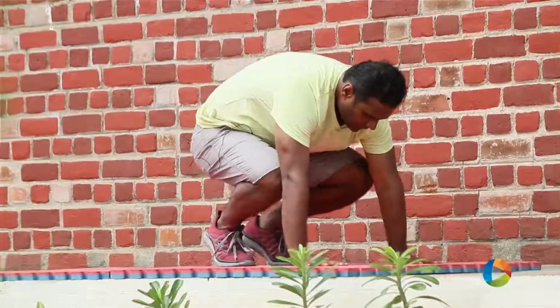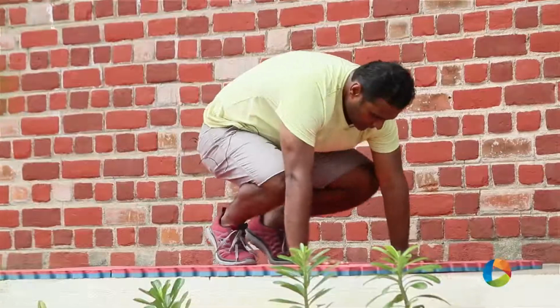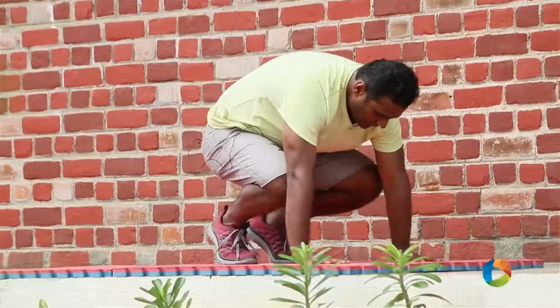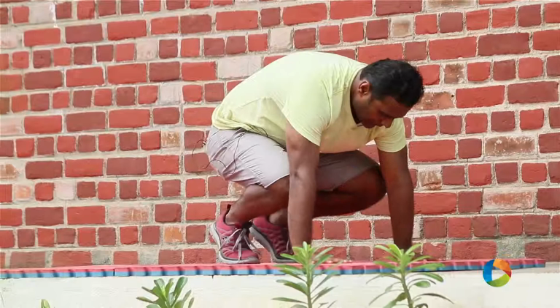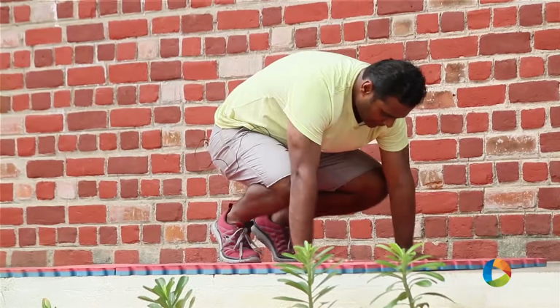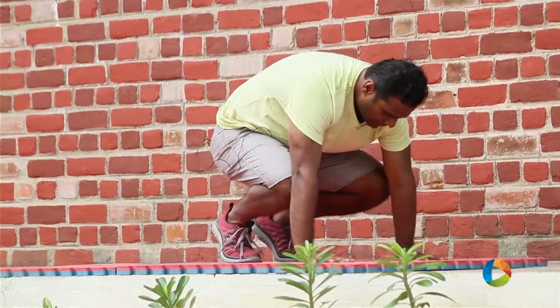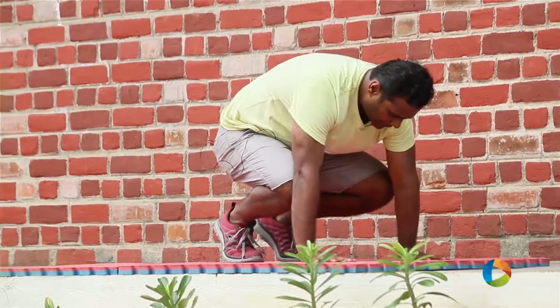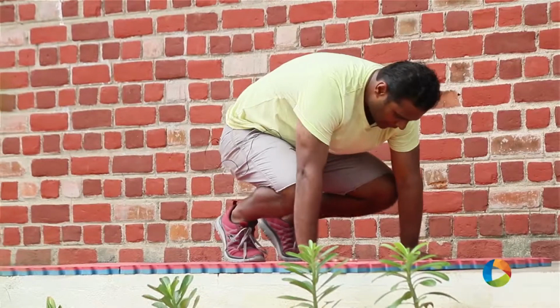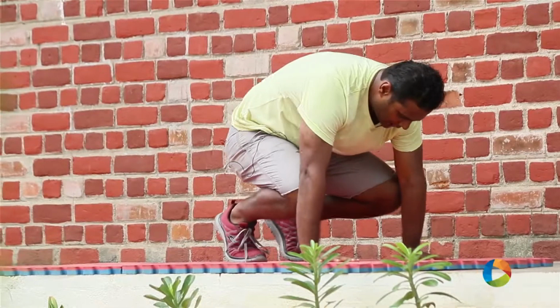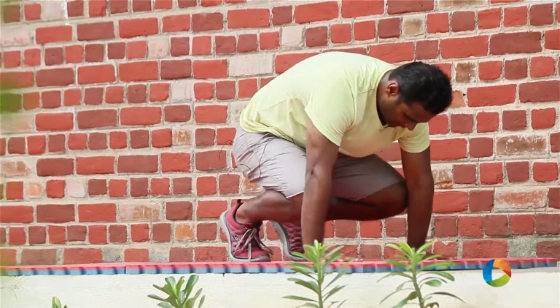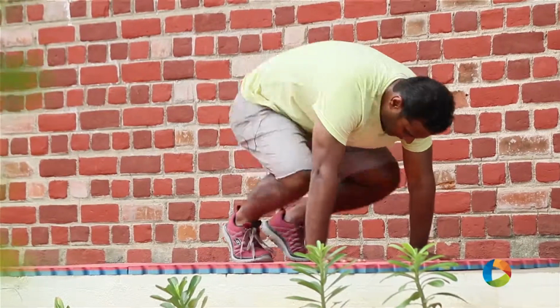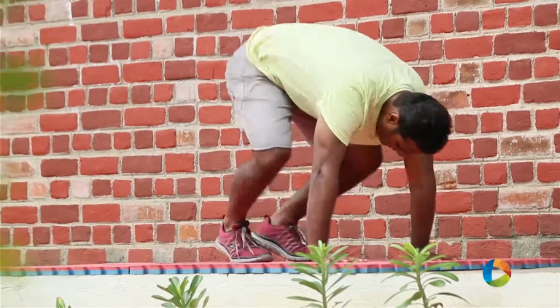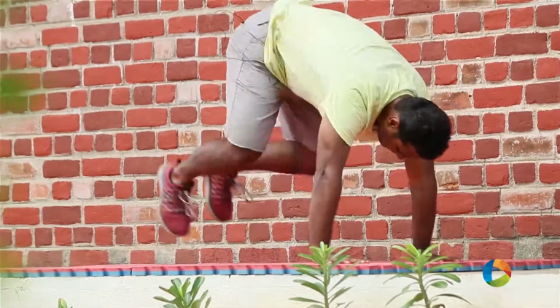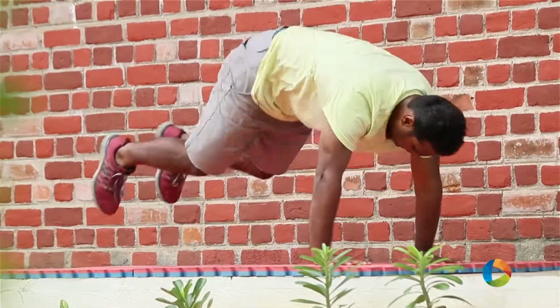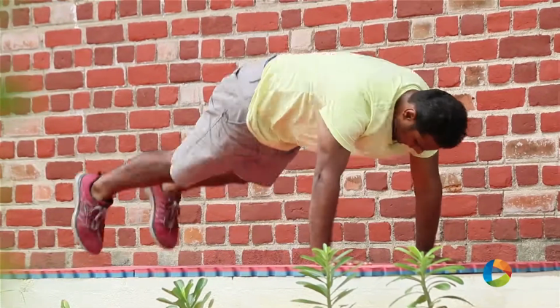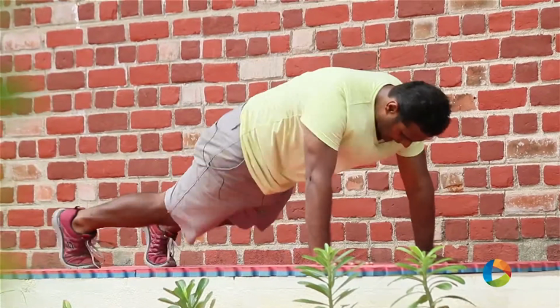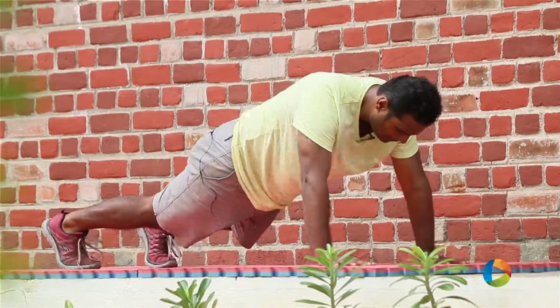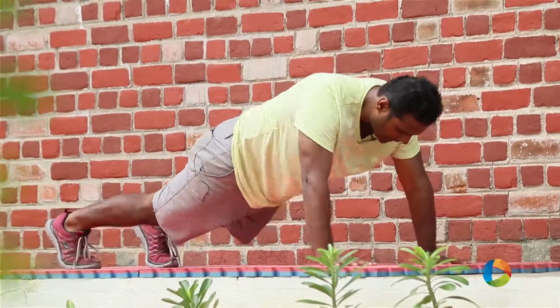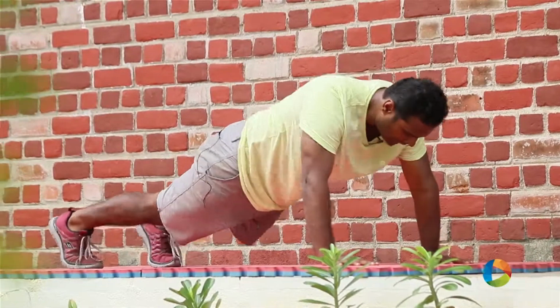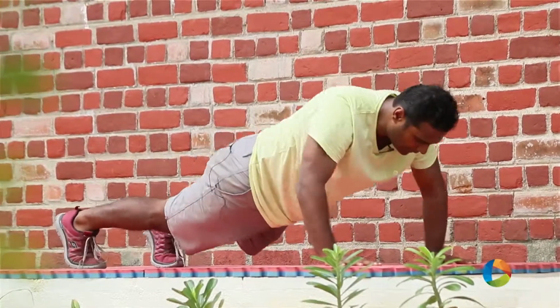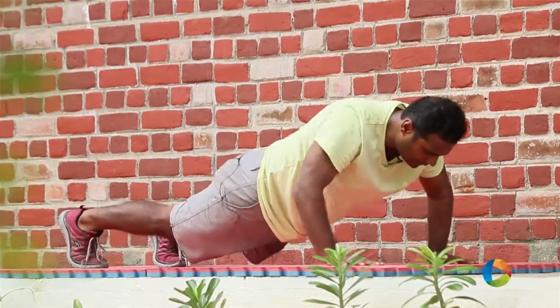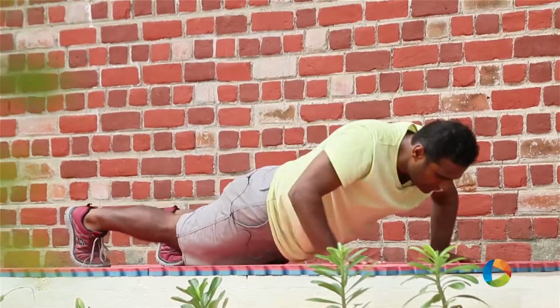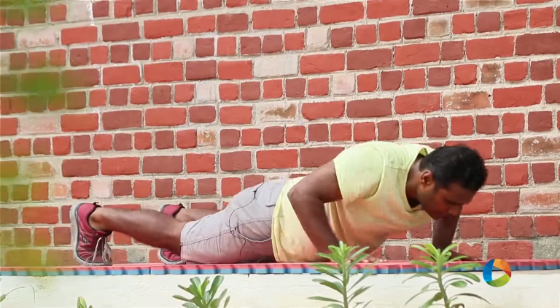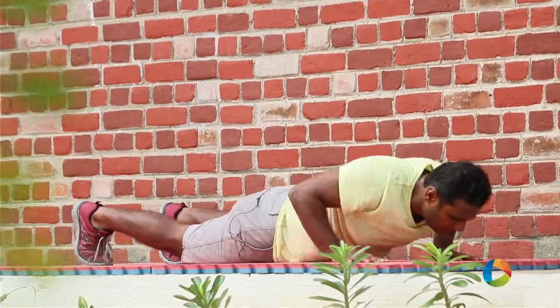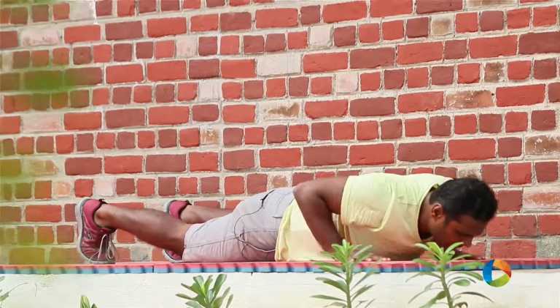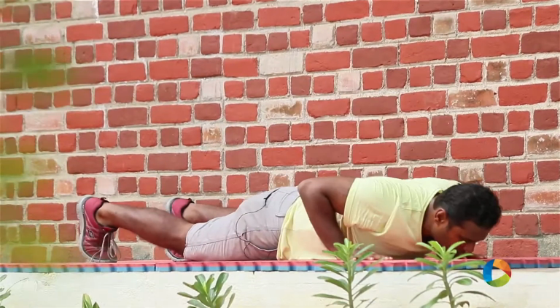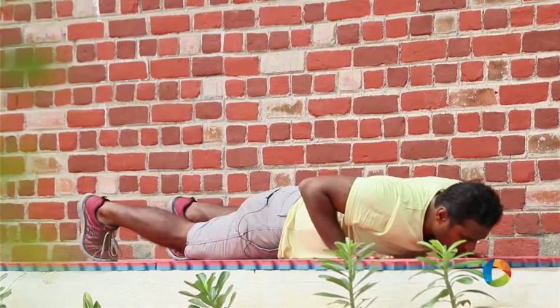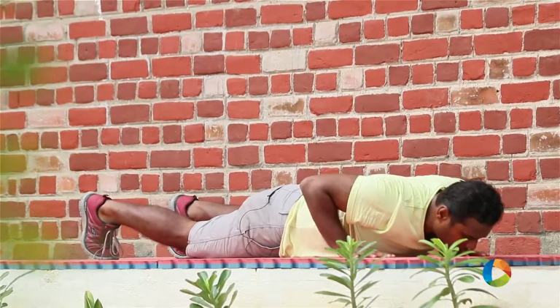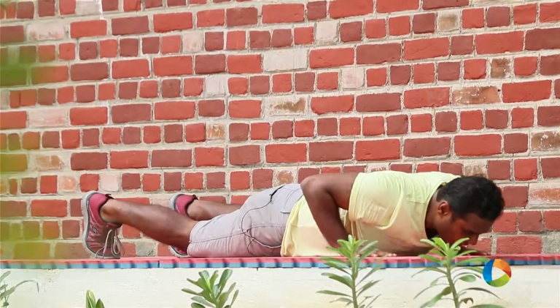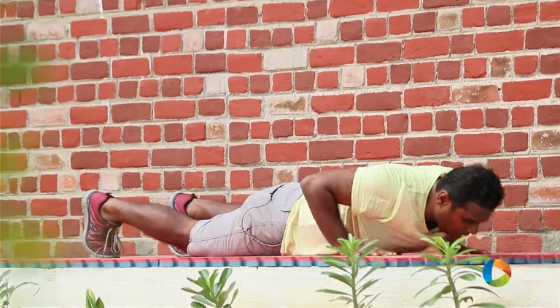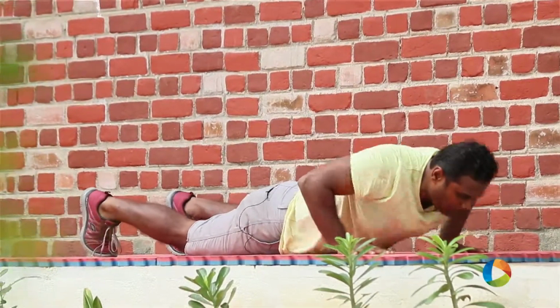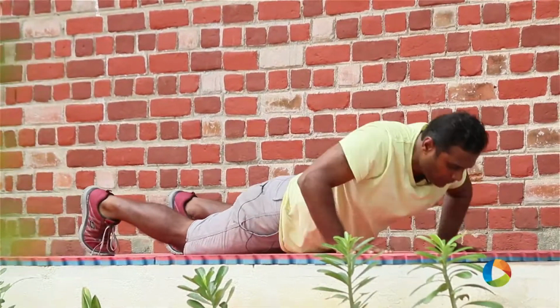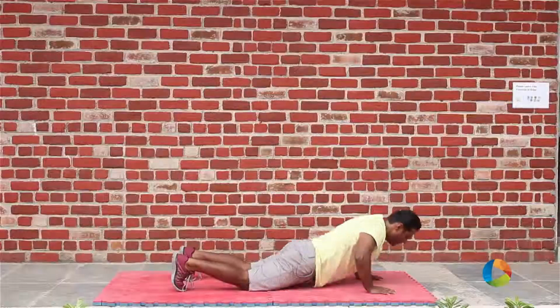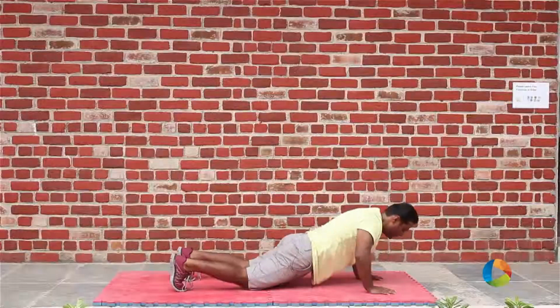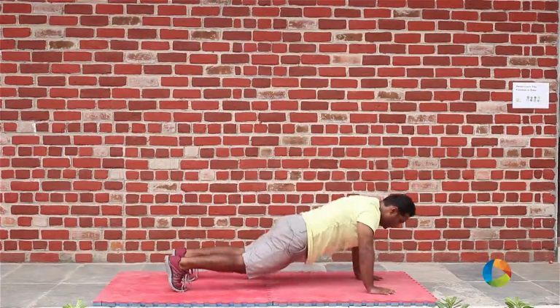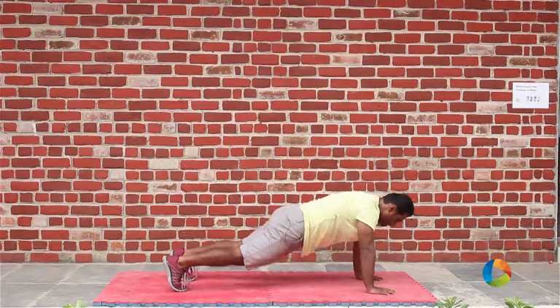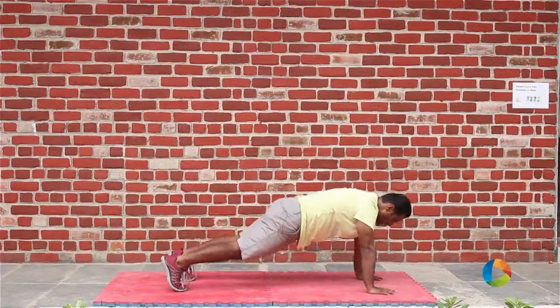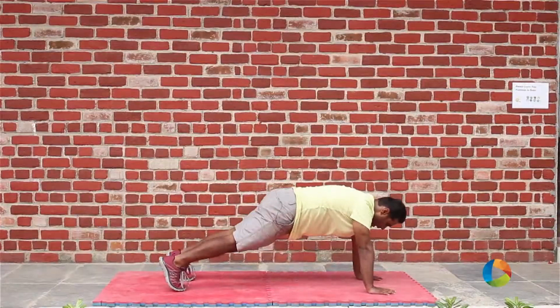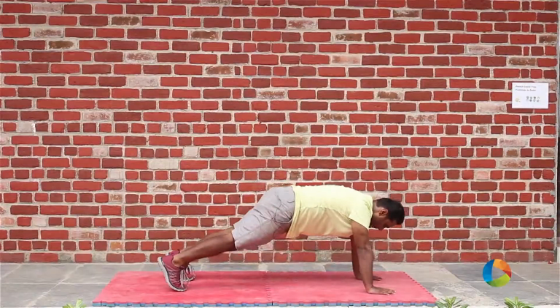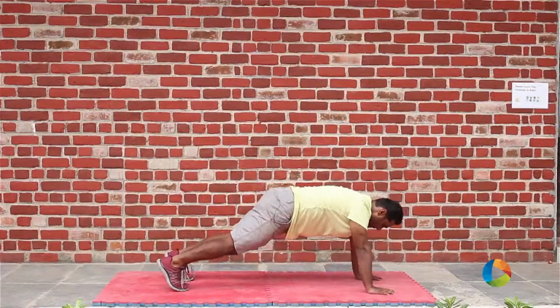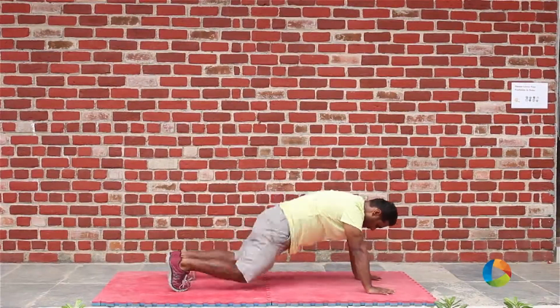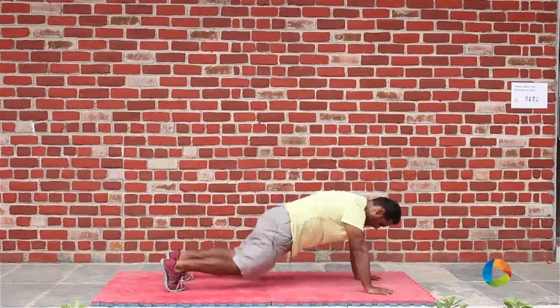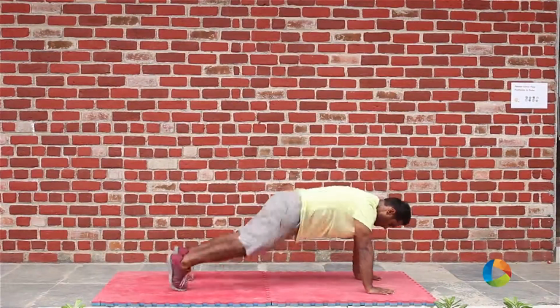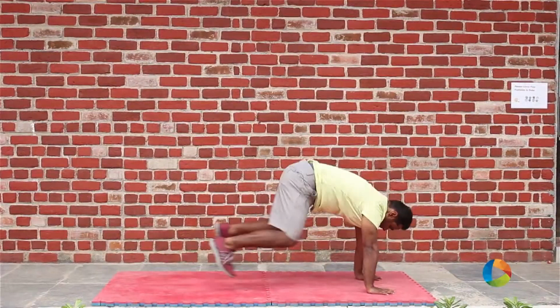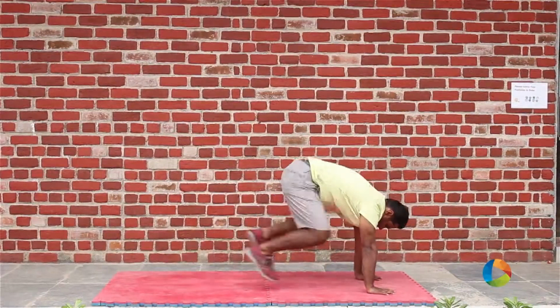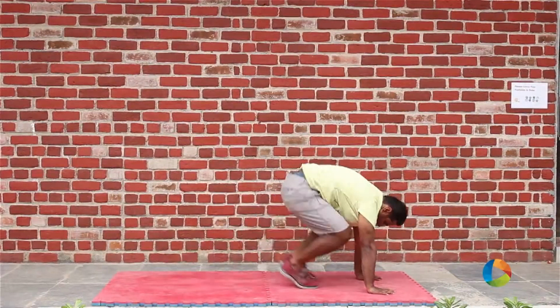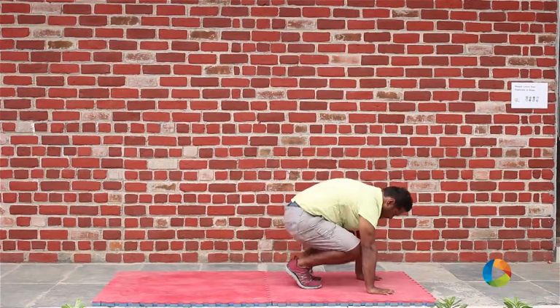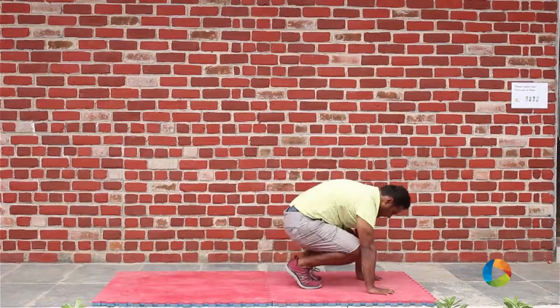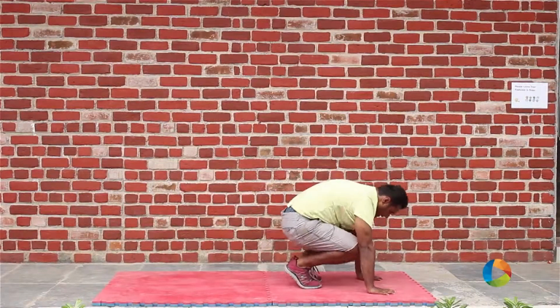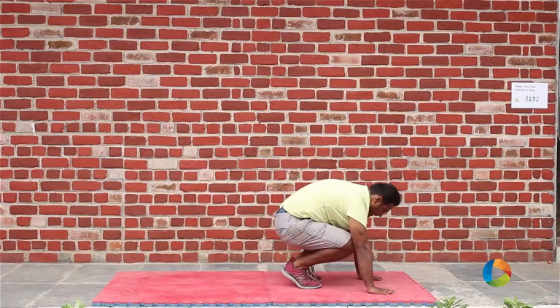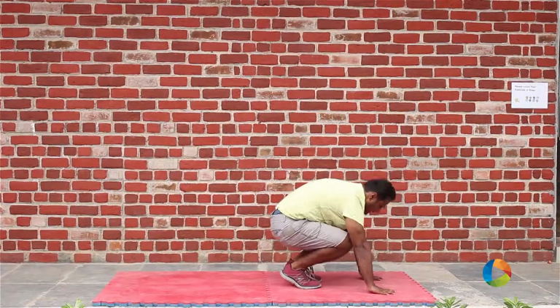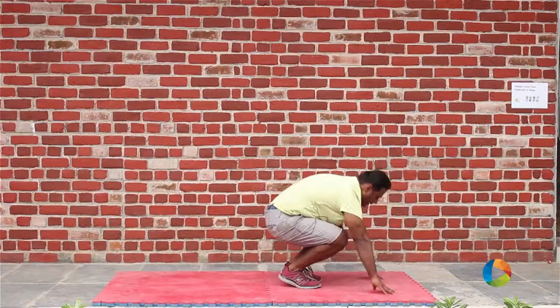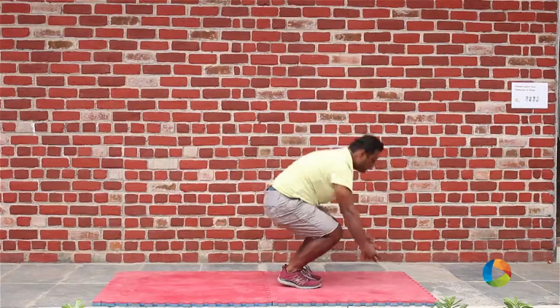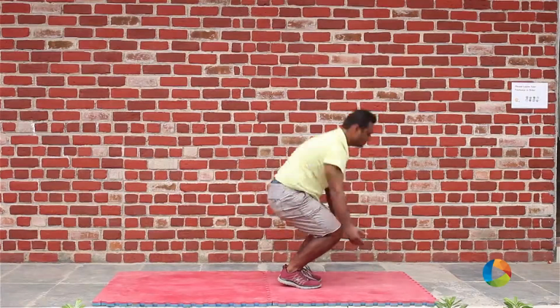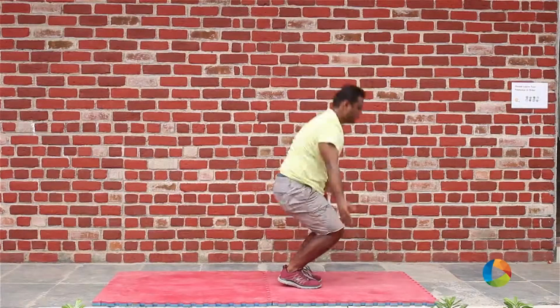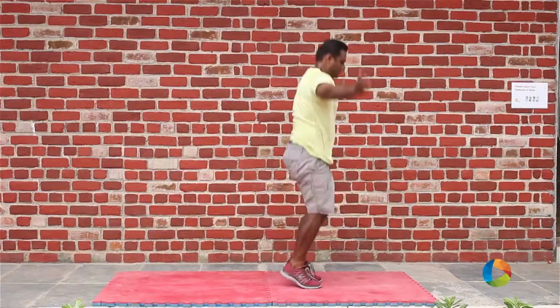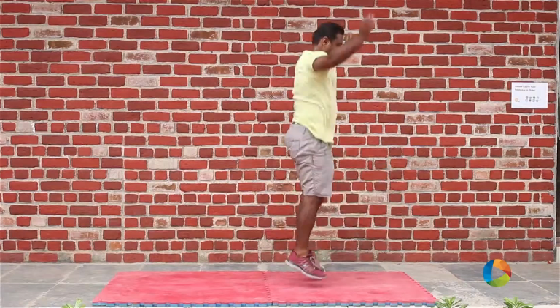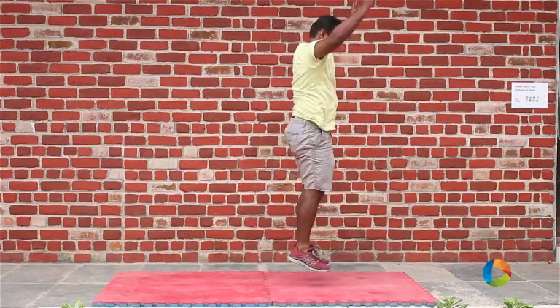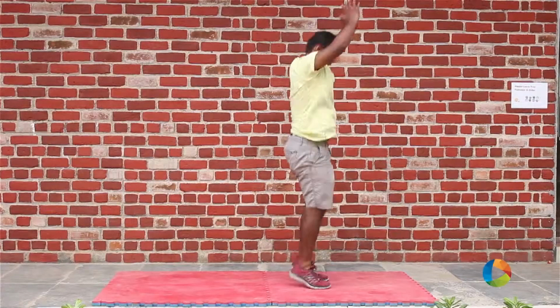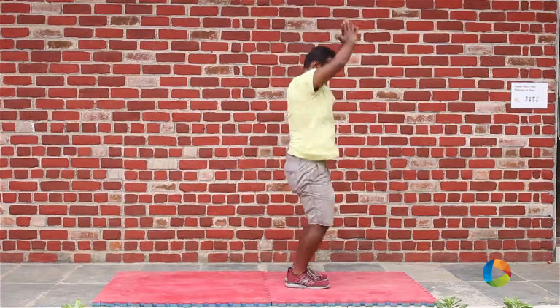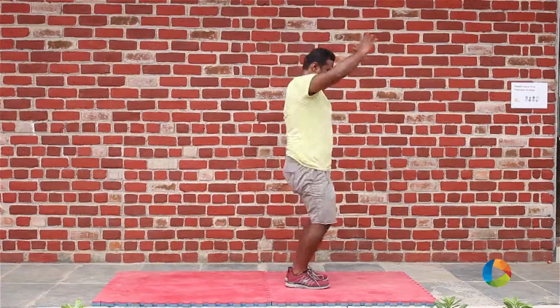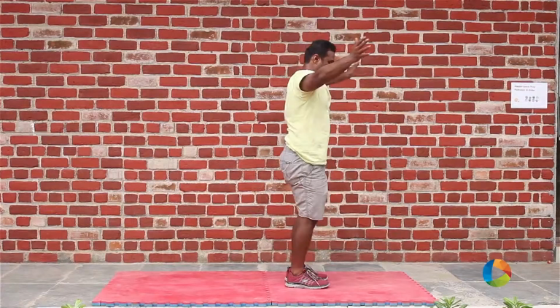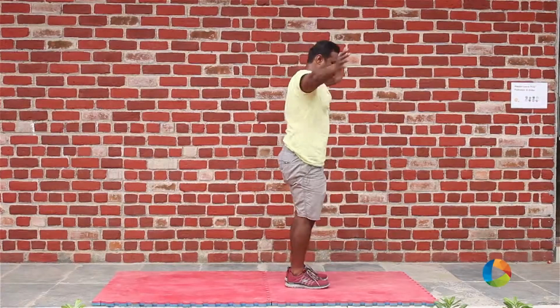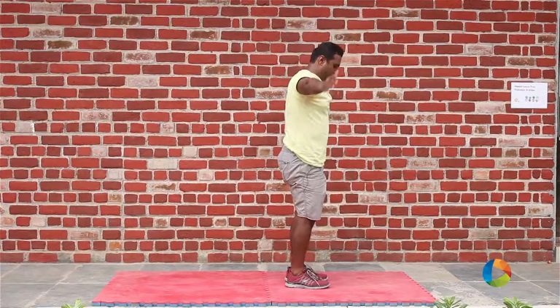Starting position, kick back, chest on the floor, up, kick in, end with a clap.